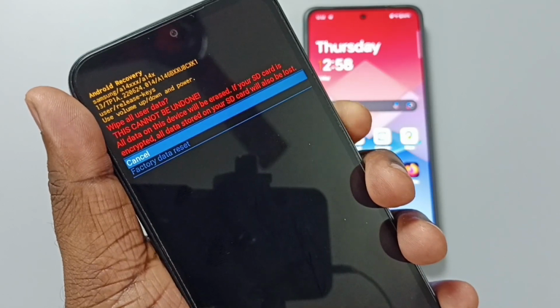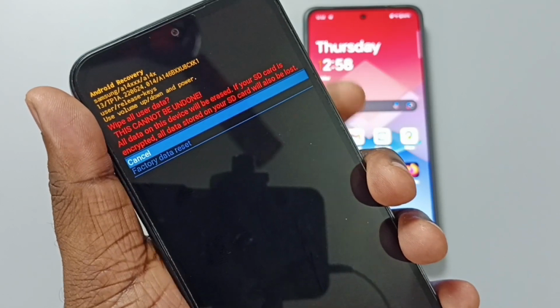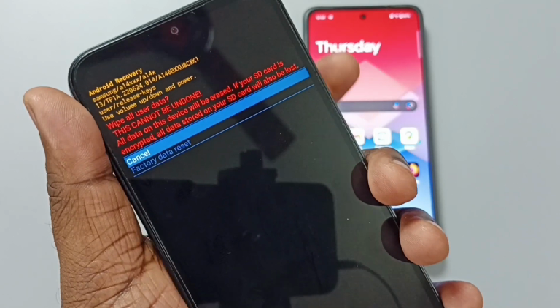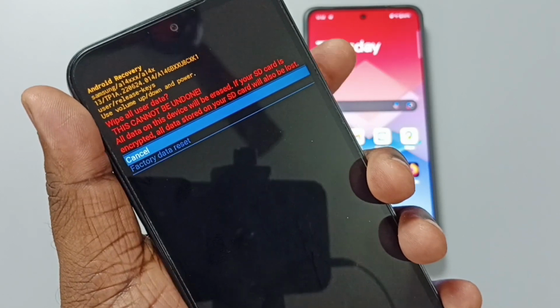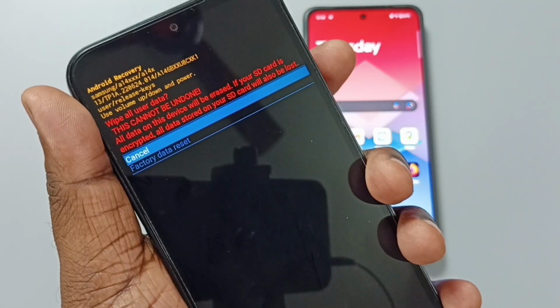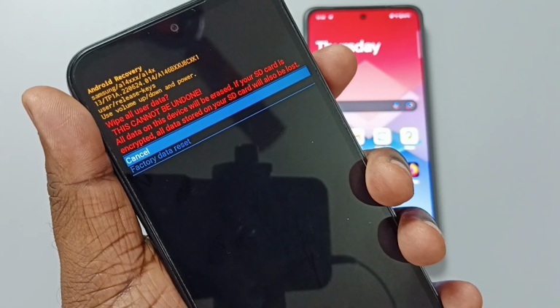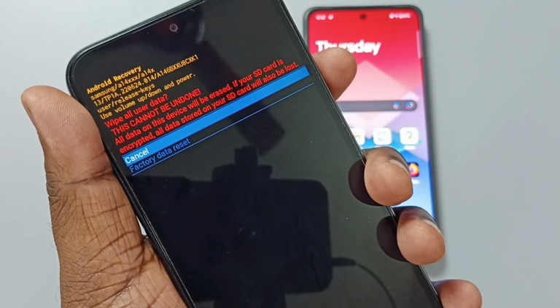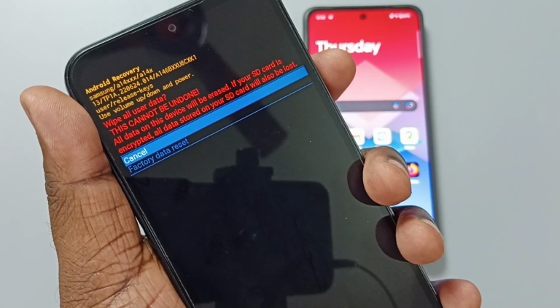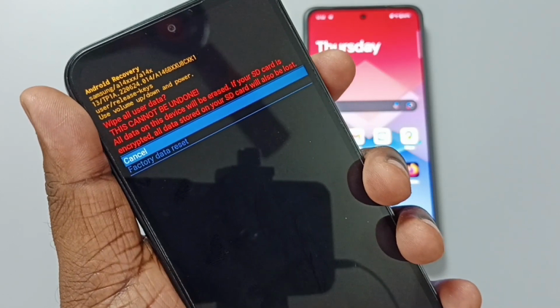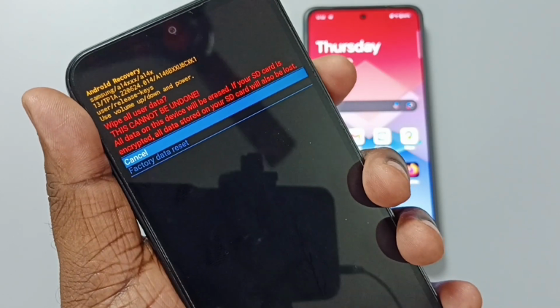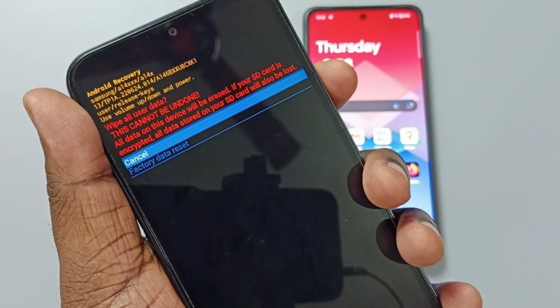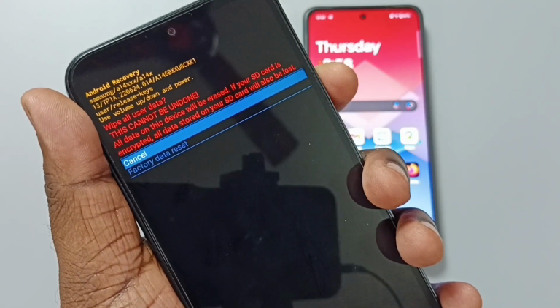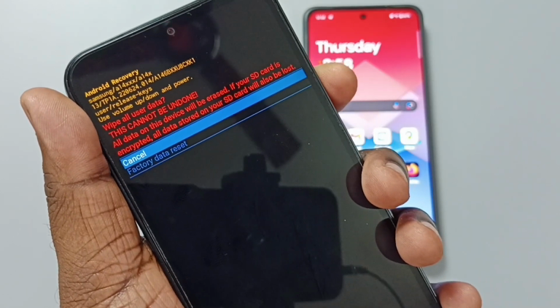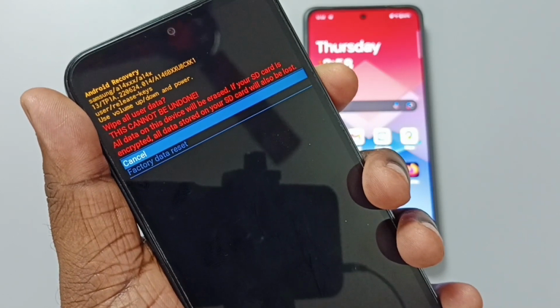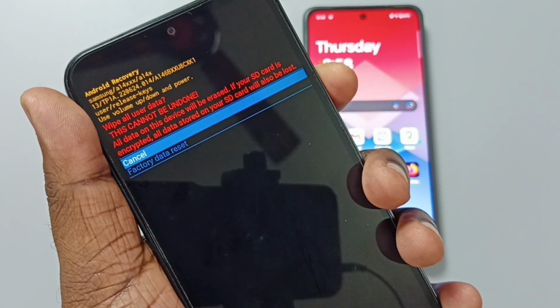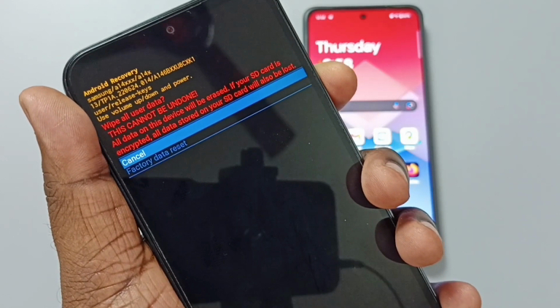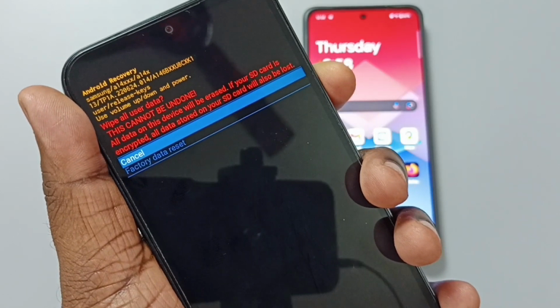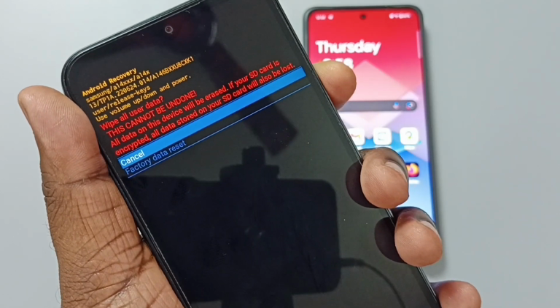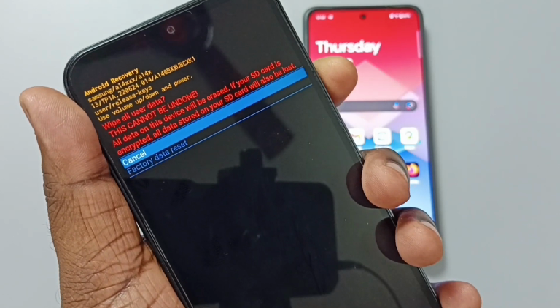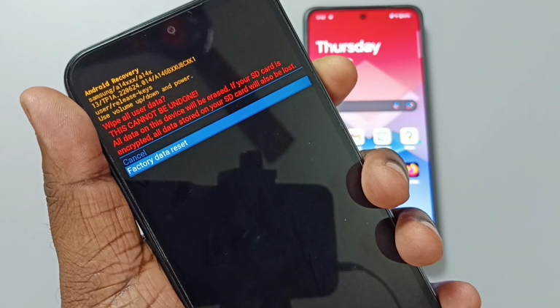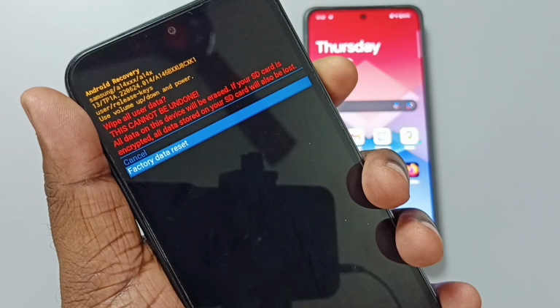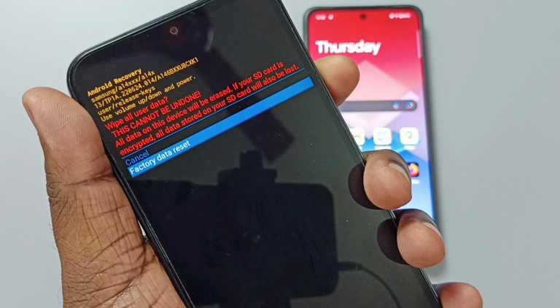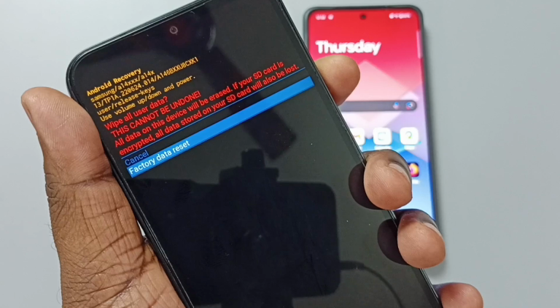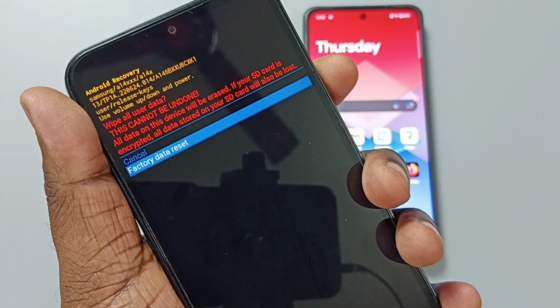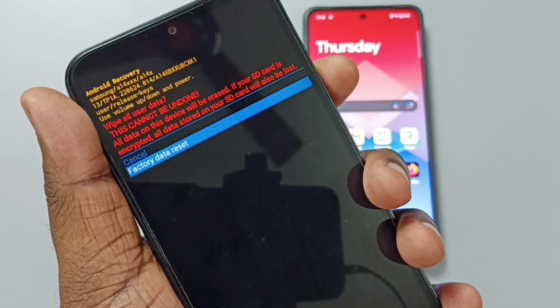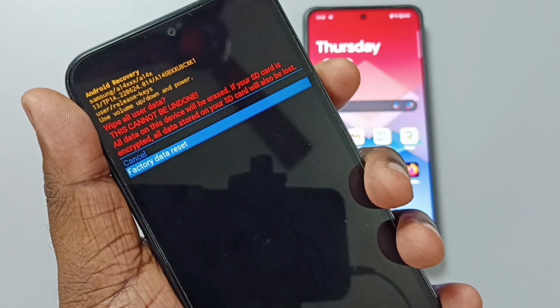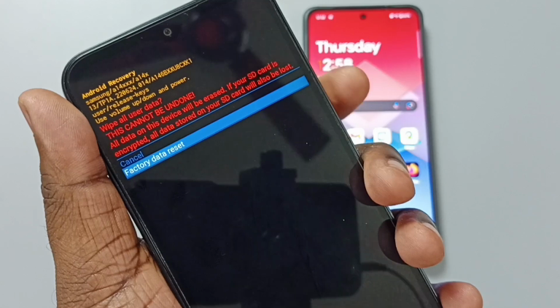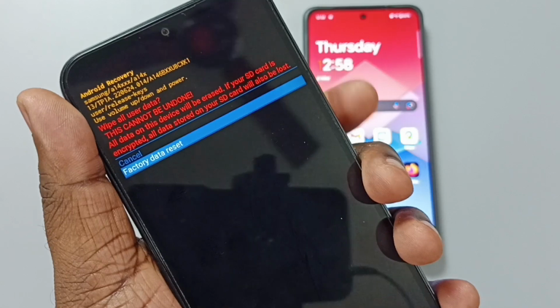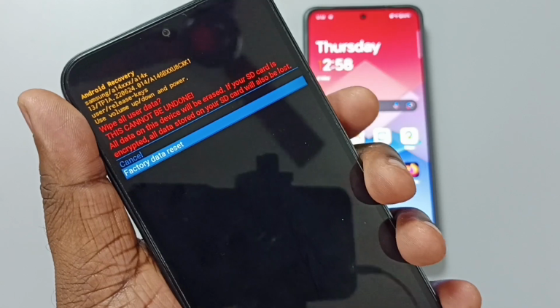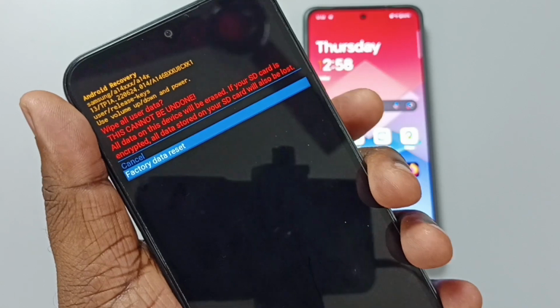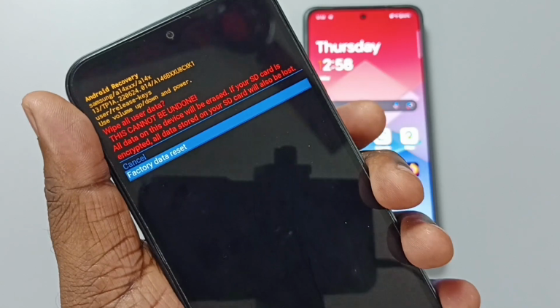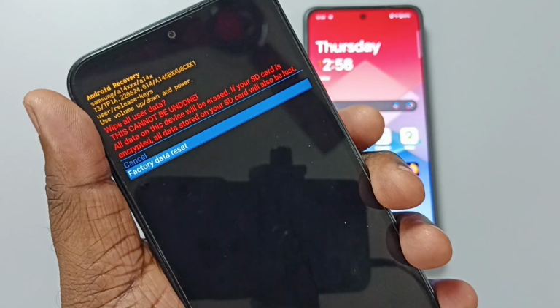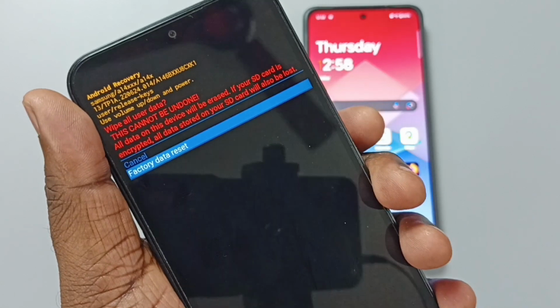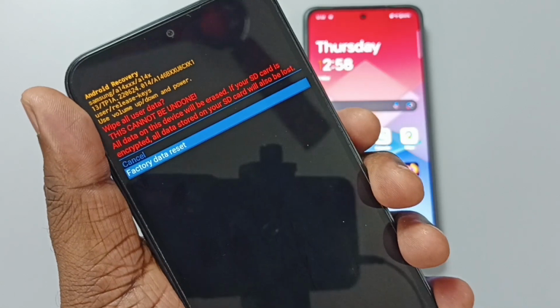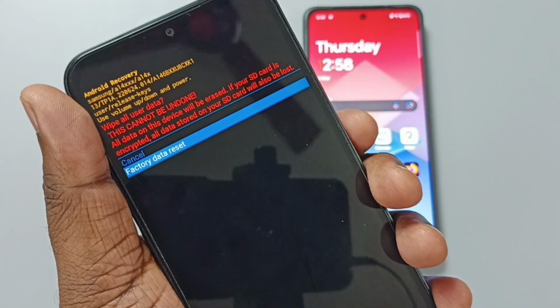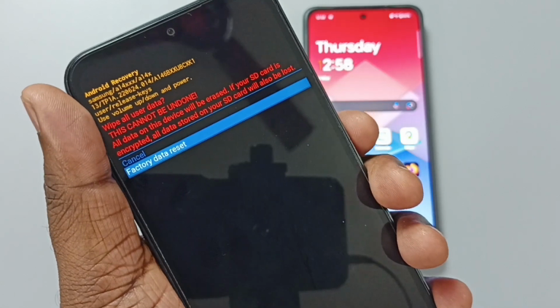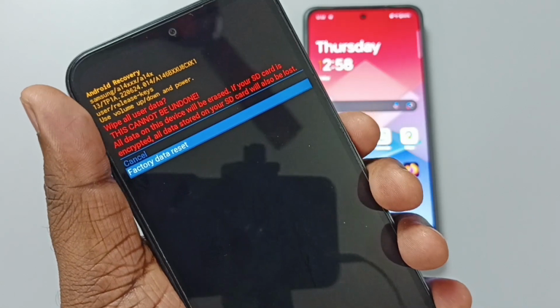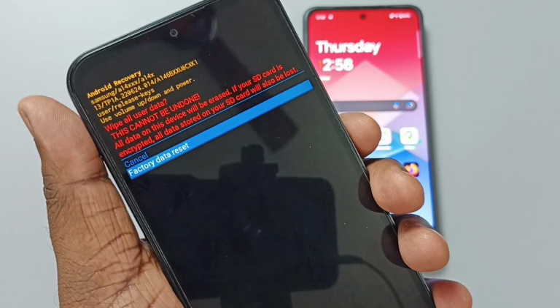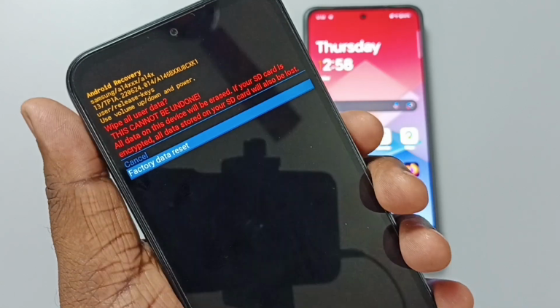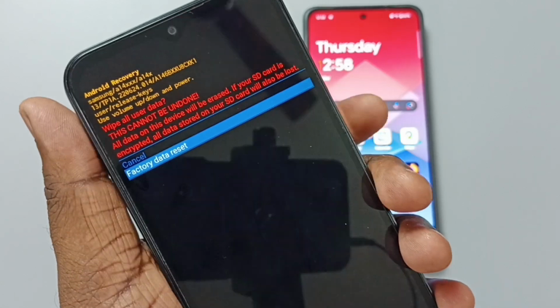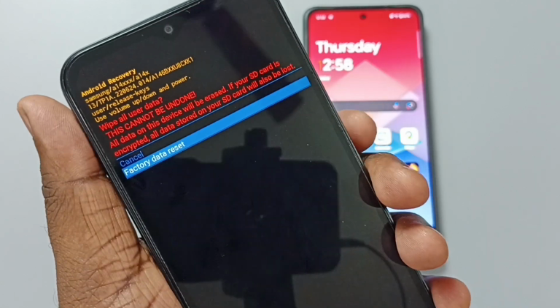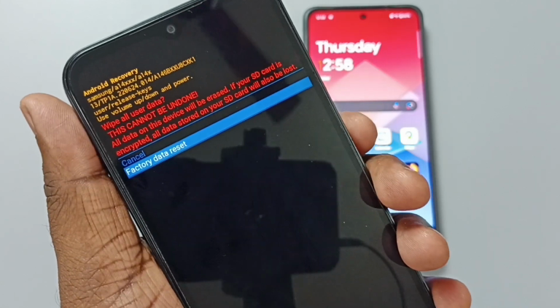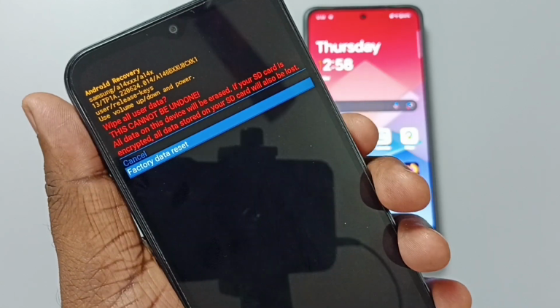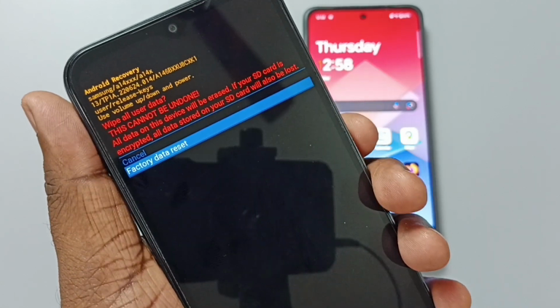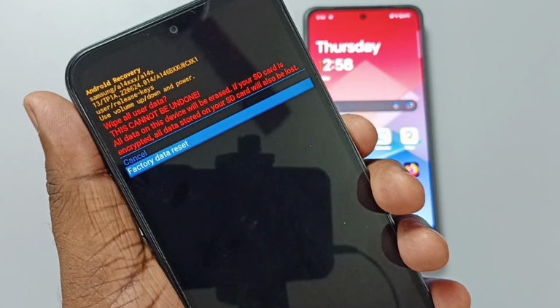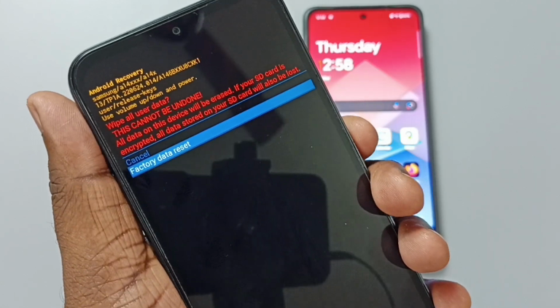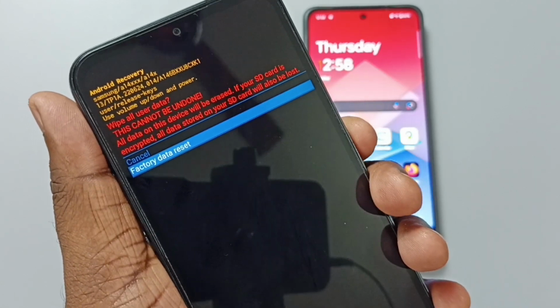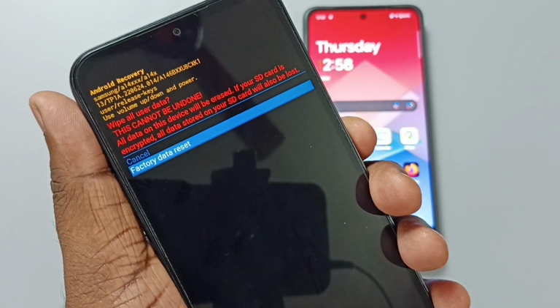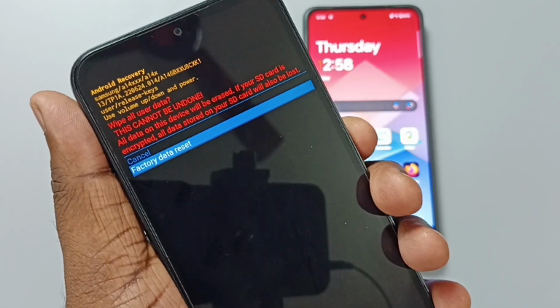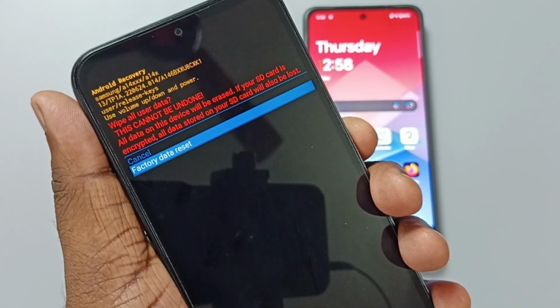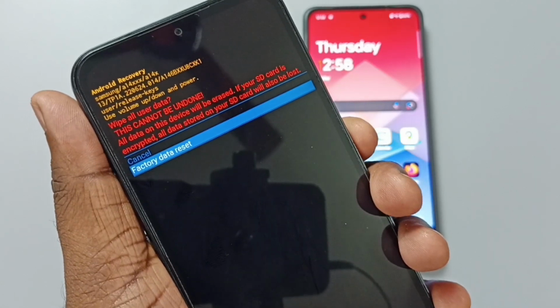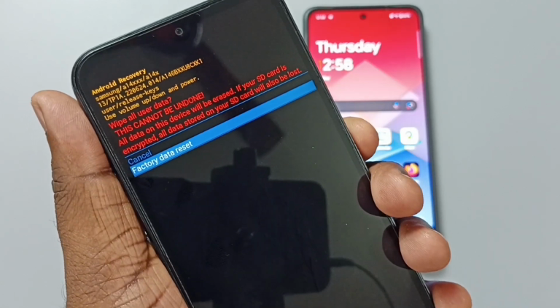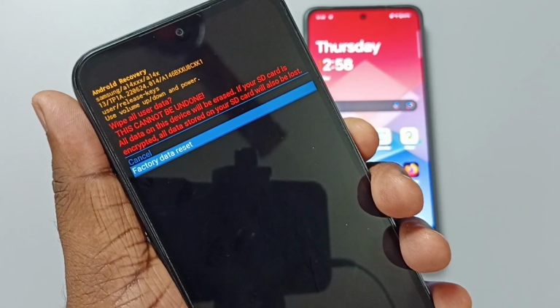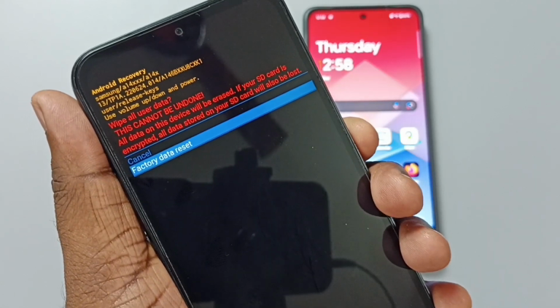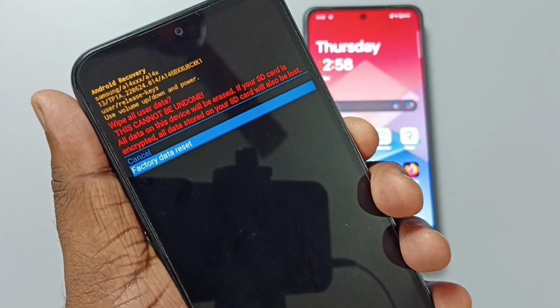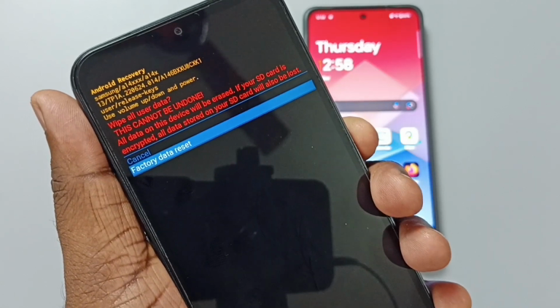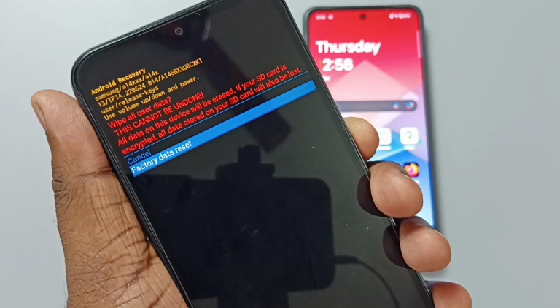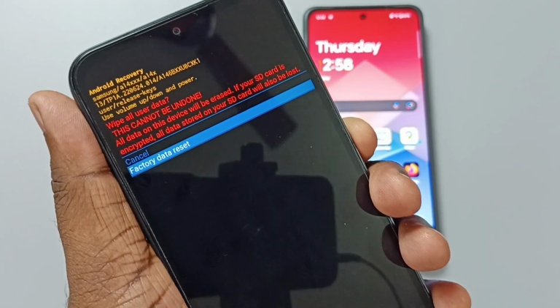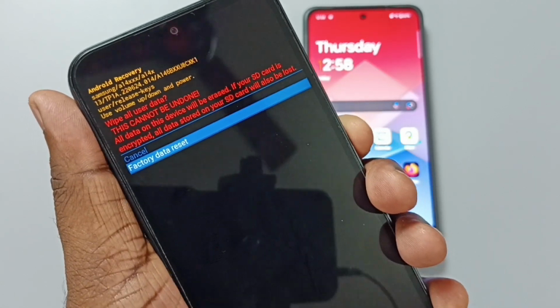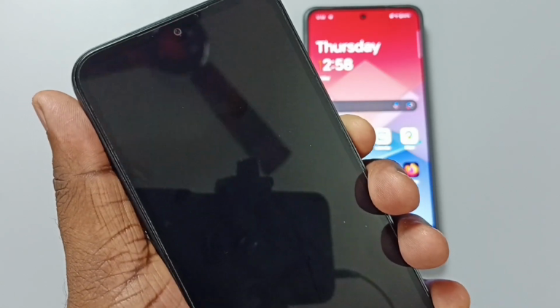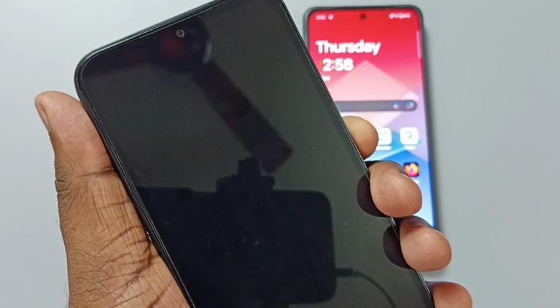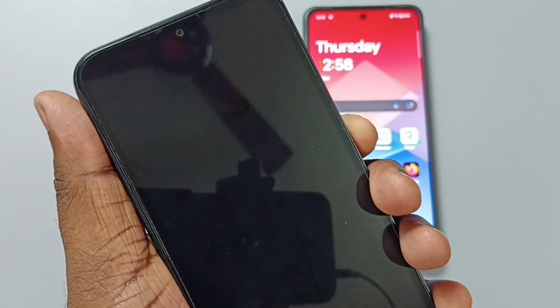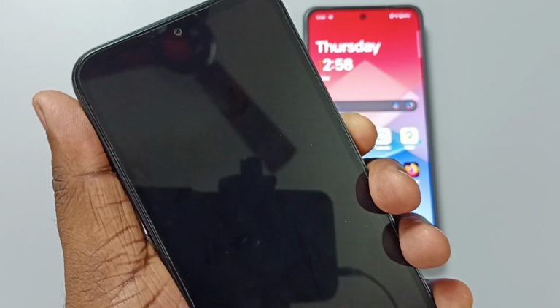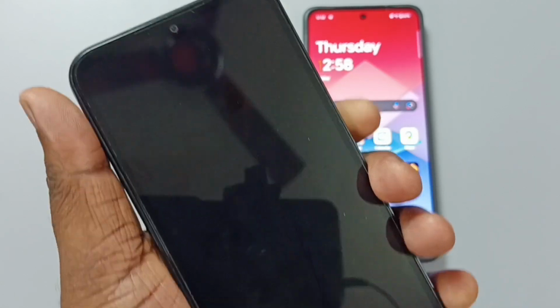Then using the volume down button, select factory data reset. Then press the power button to select factory data reset.